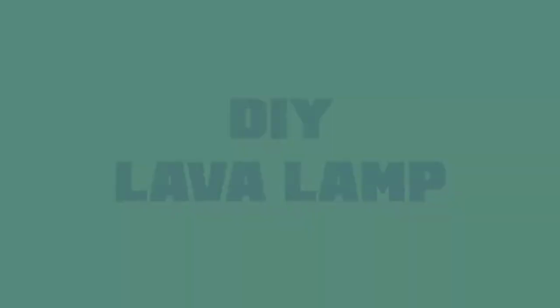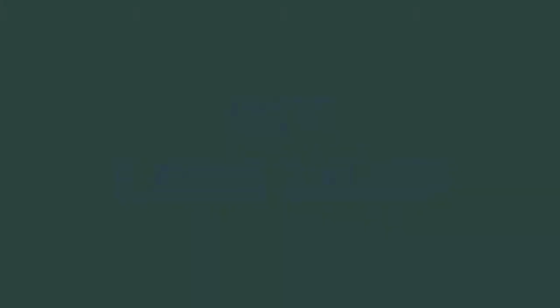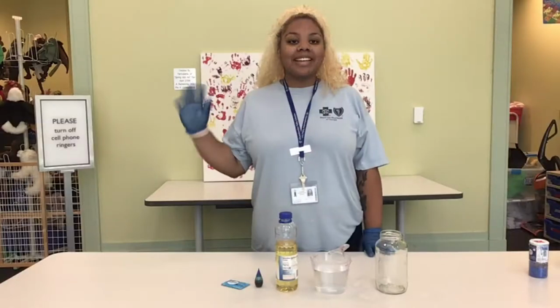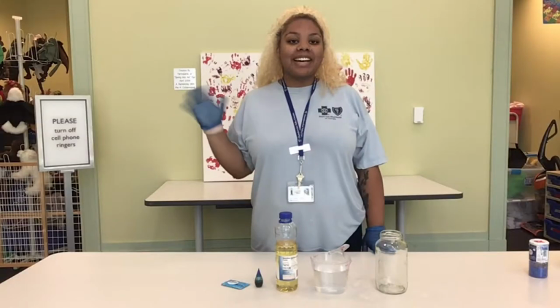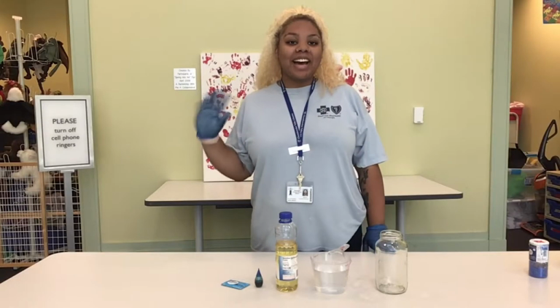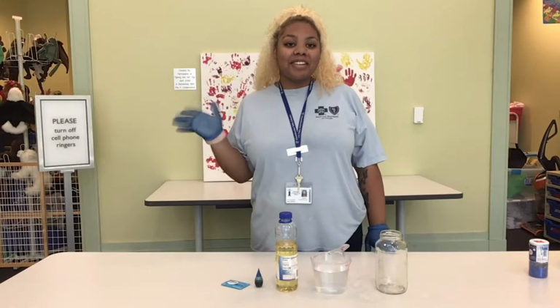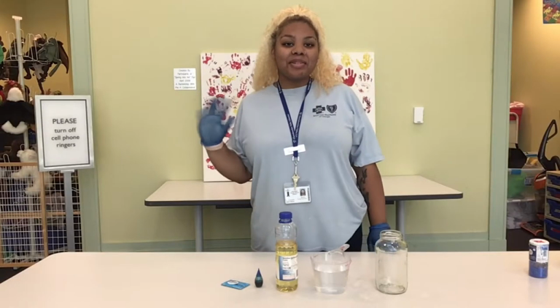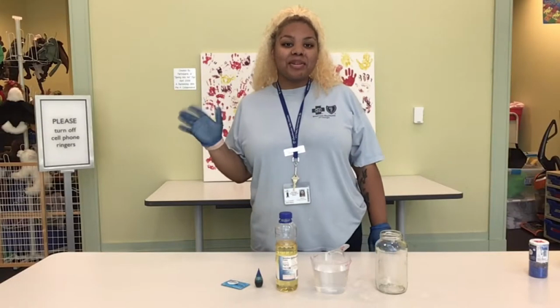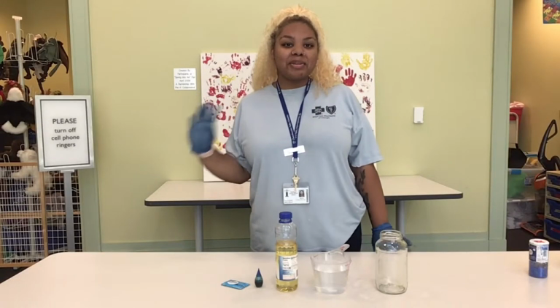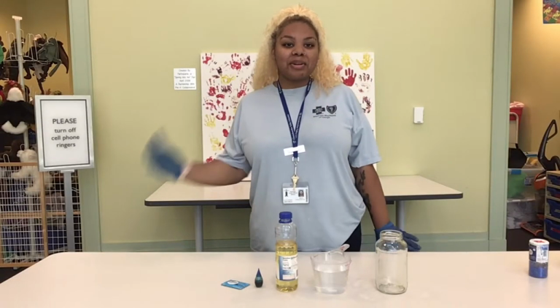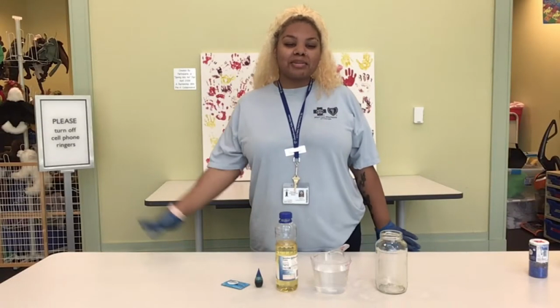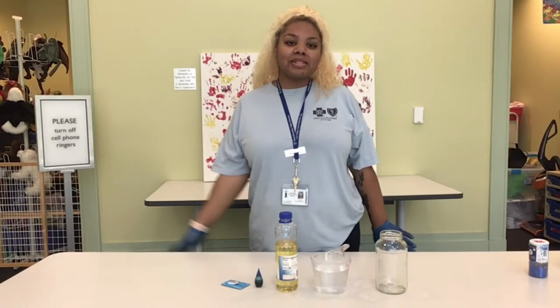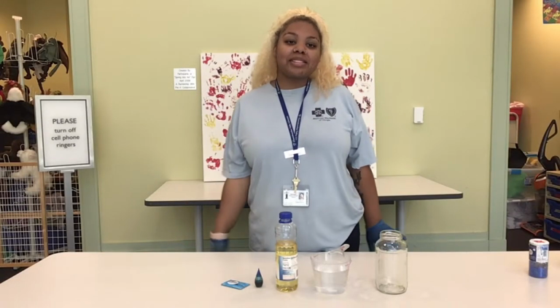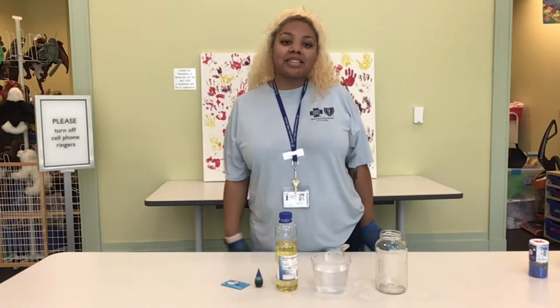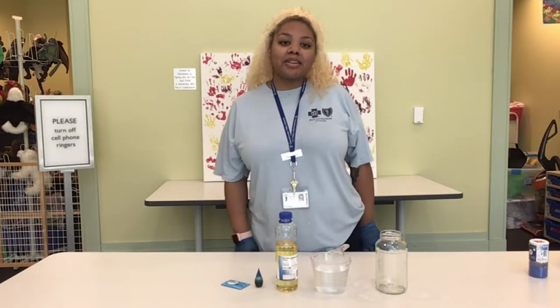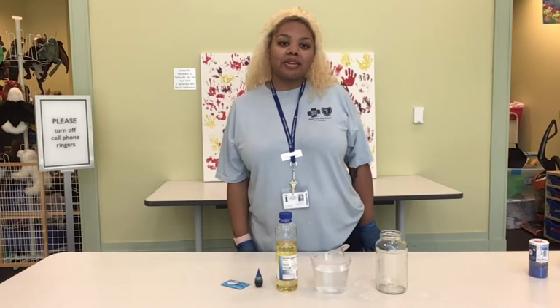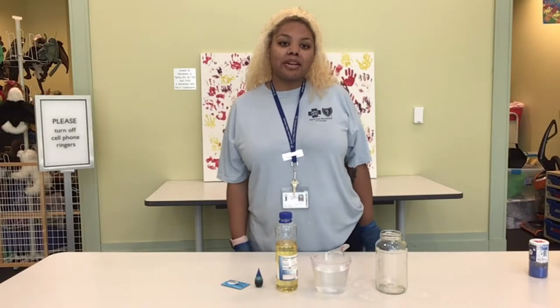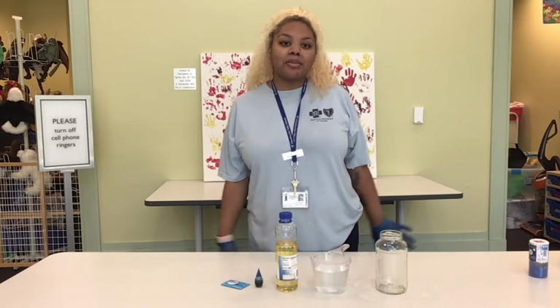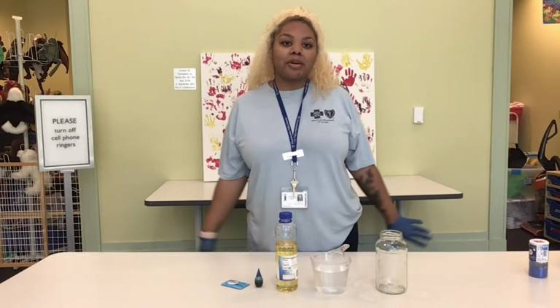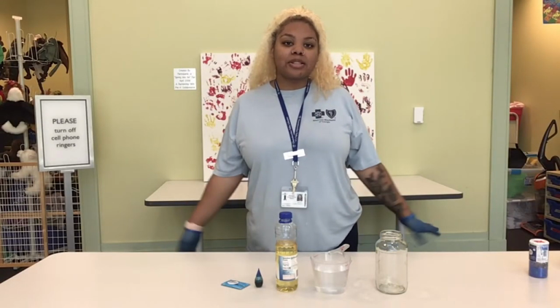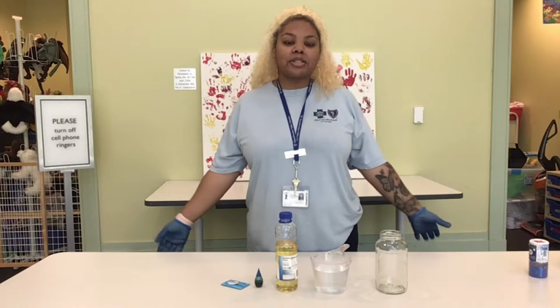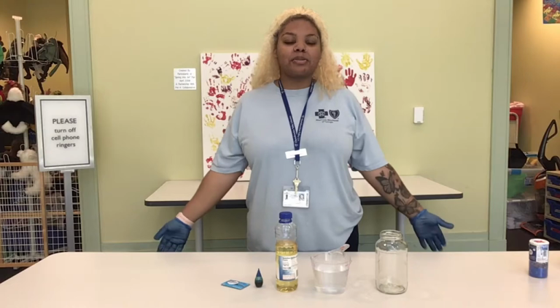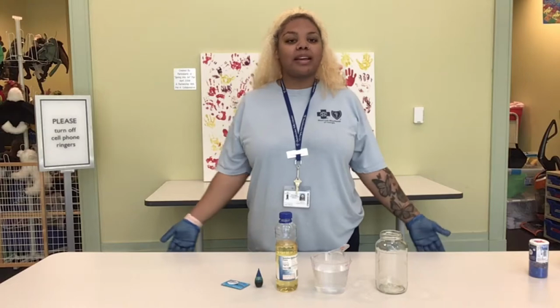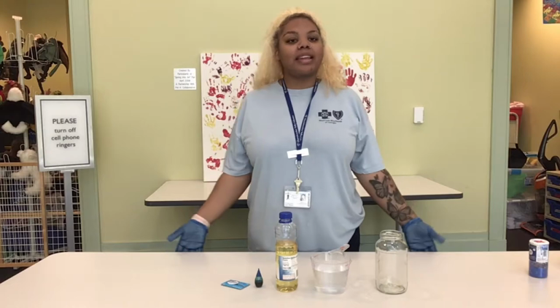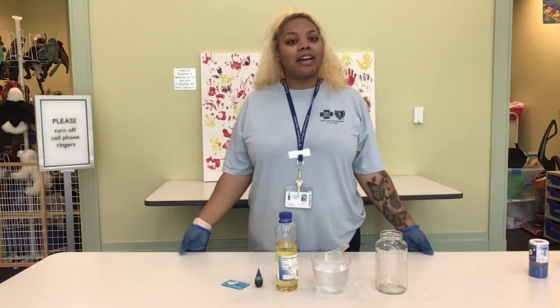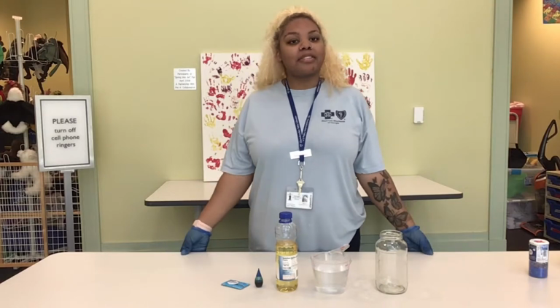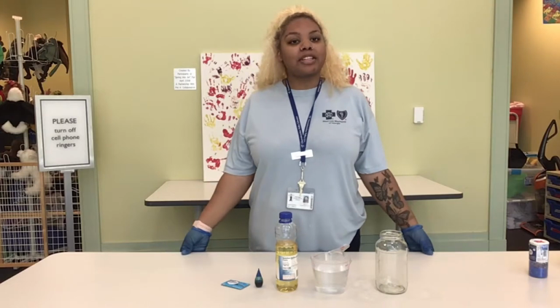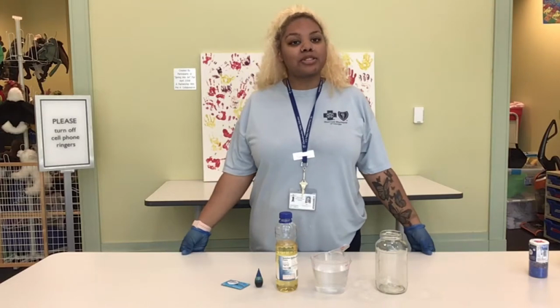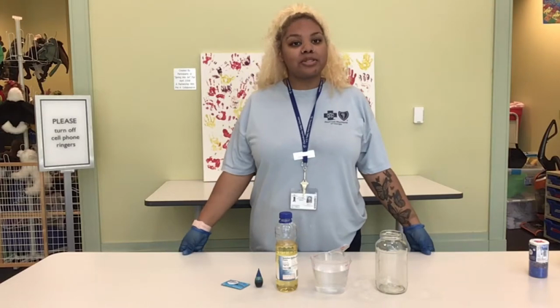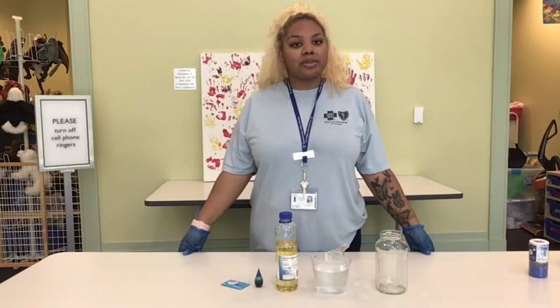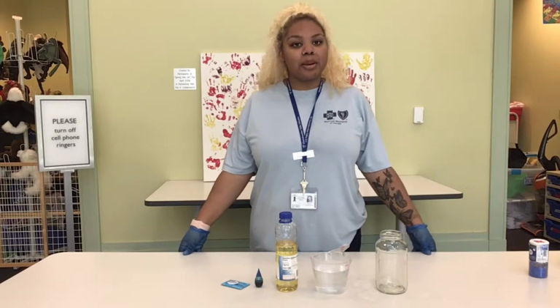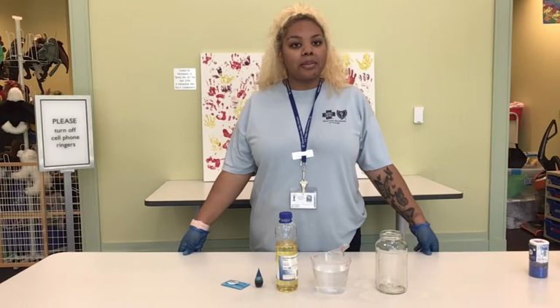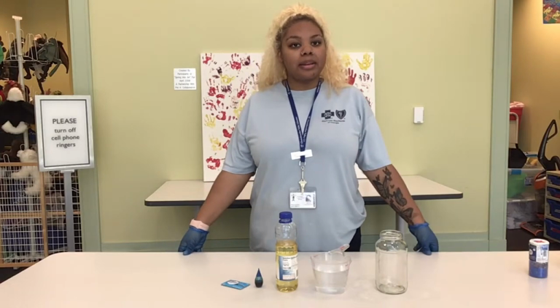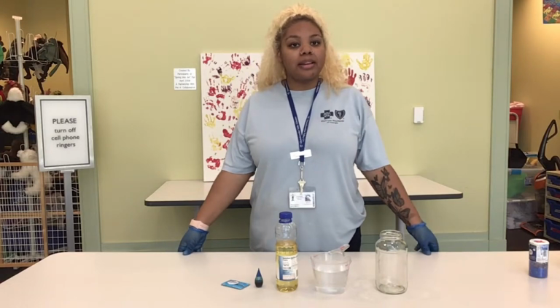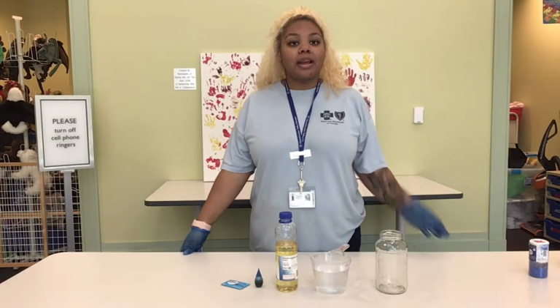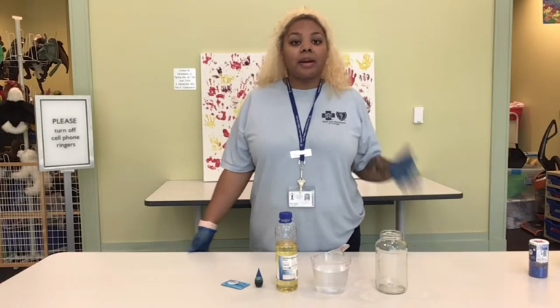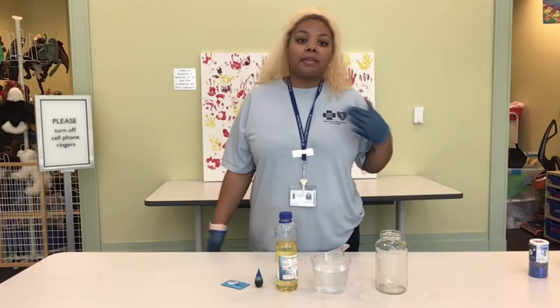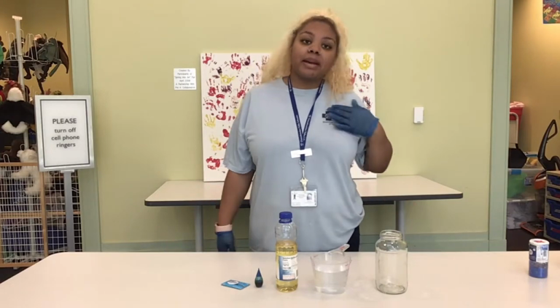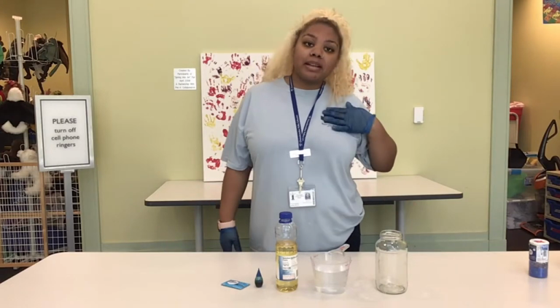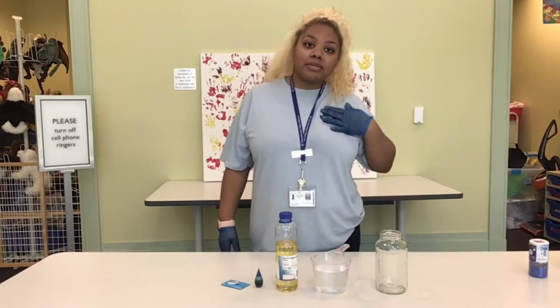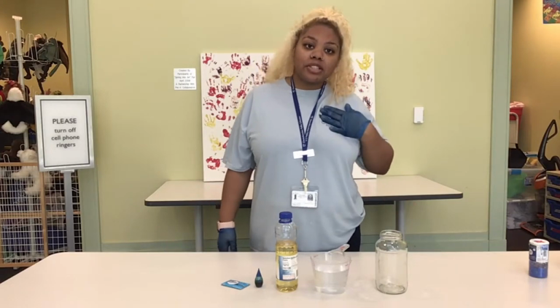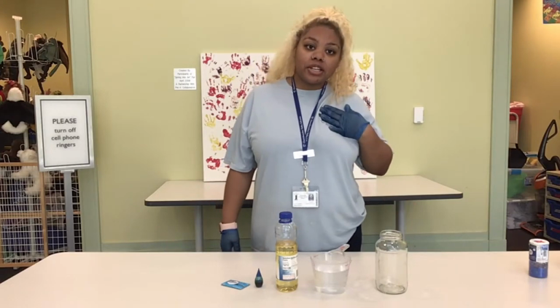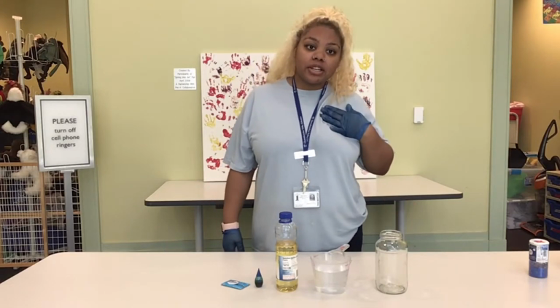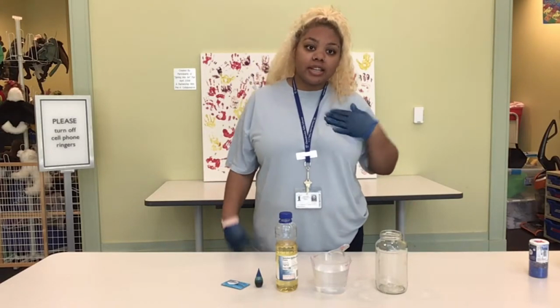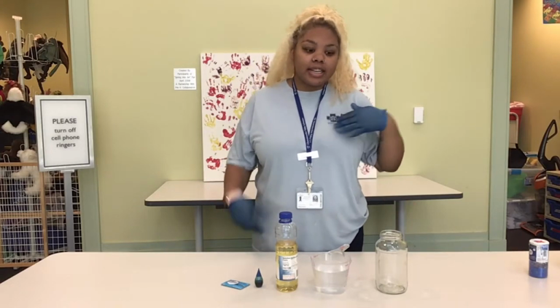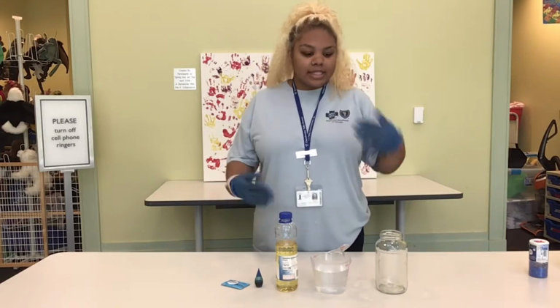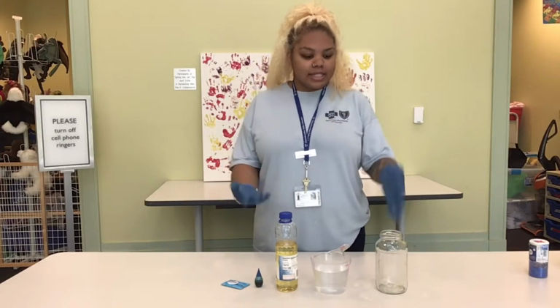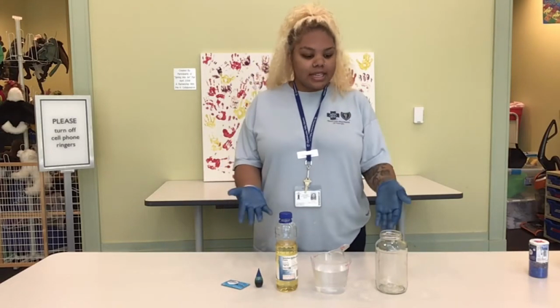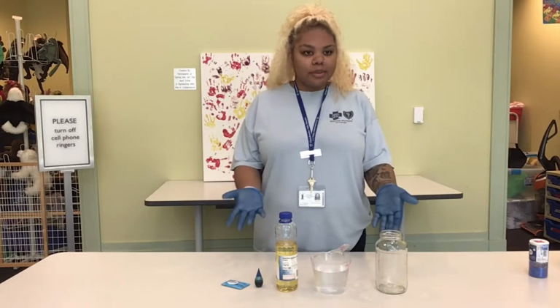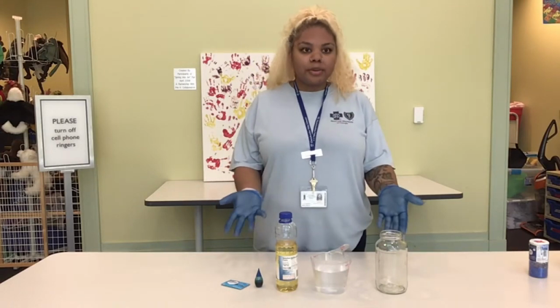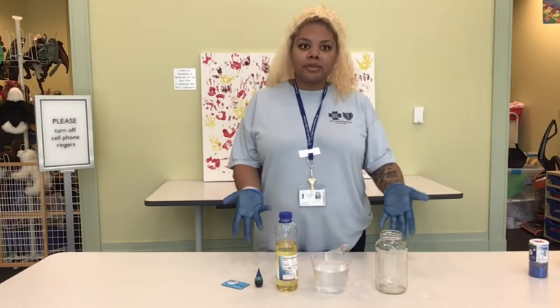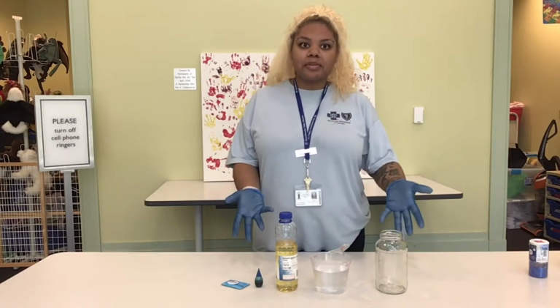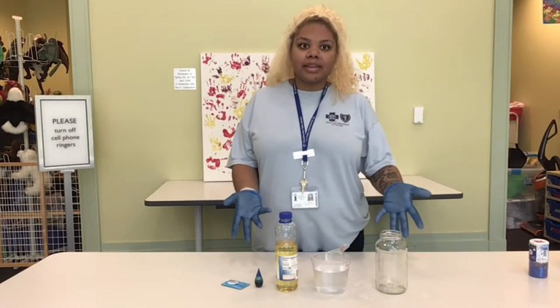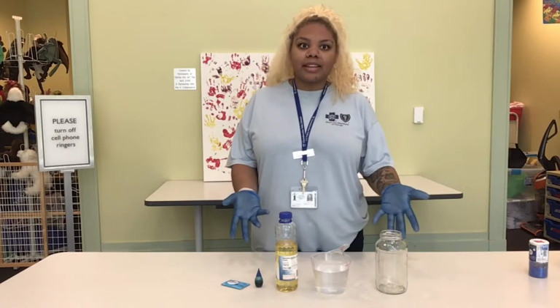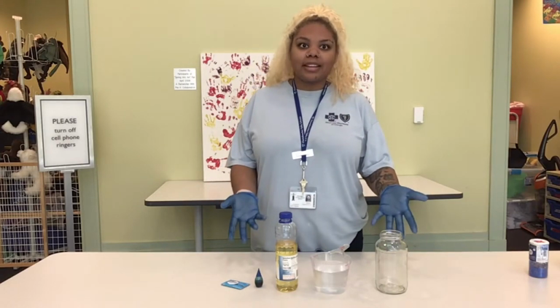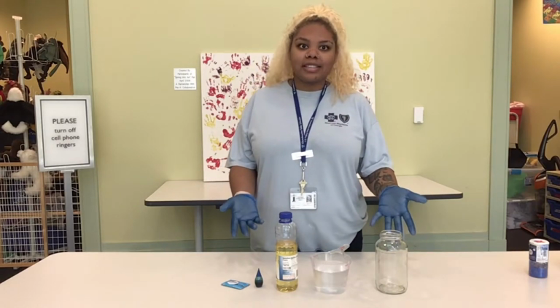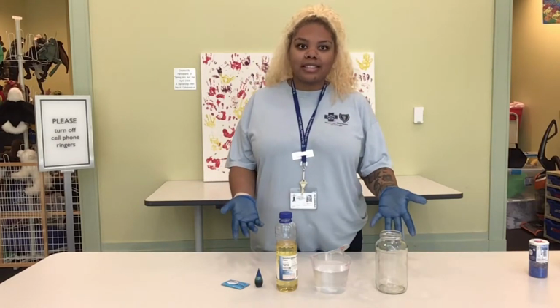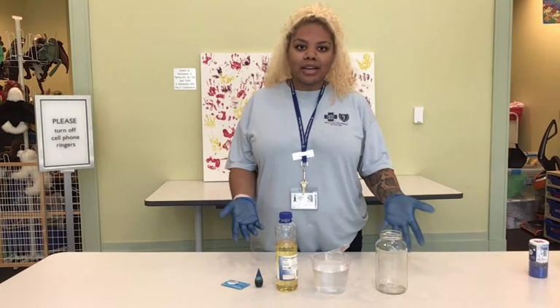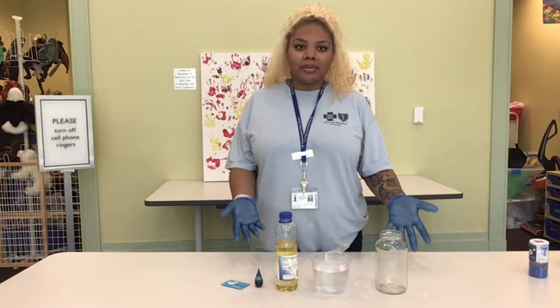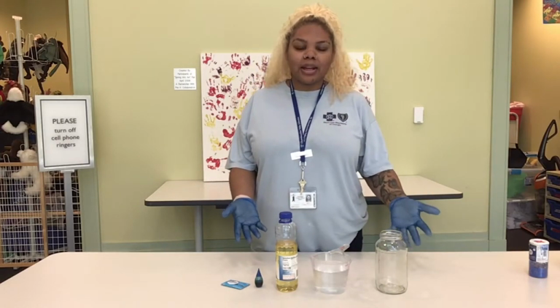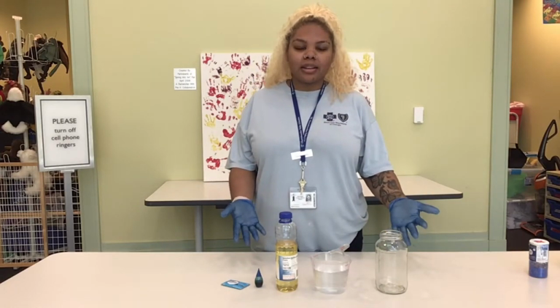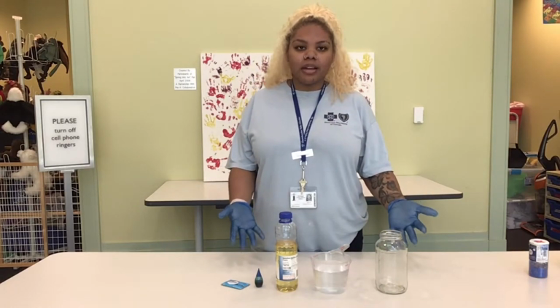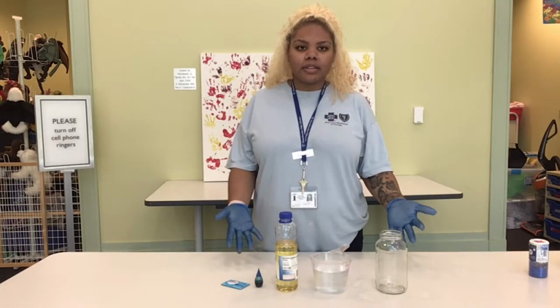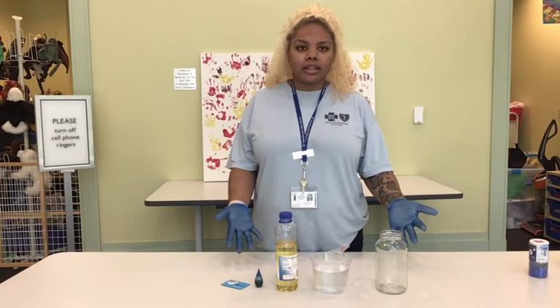Hi everyone! Welcome to Discovery Hub, brought to you by the Athletic Children's Department. My name is Shakira and today we will be making a DIY lava lamp.